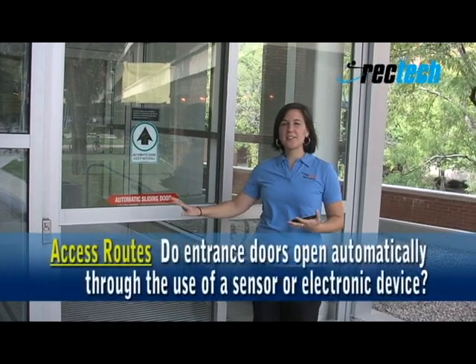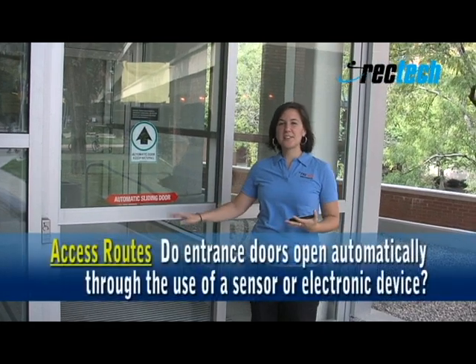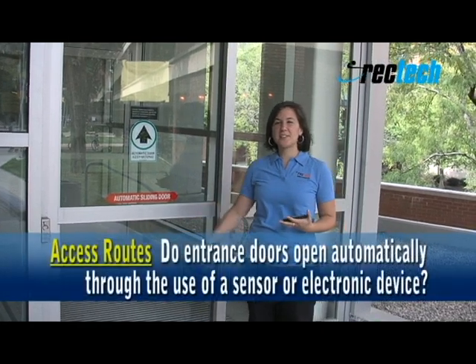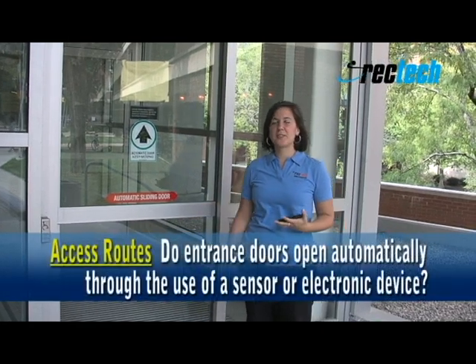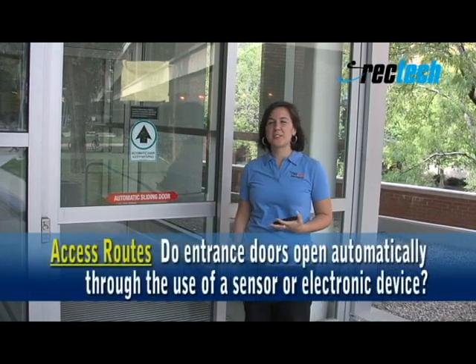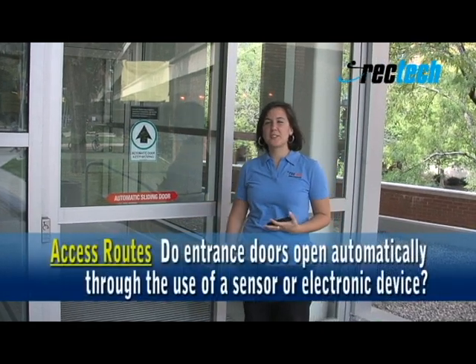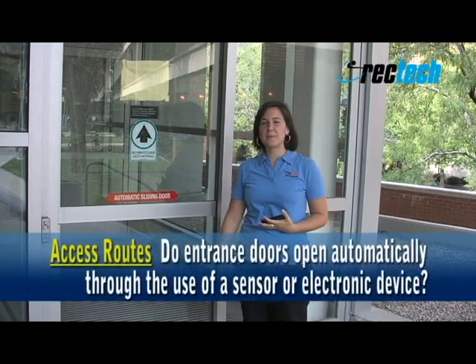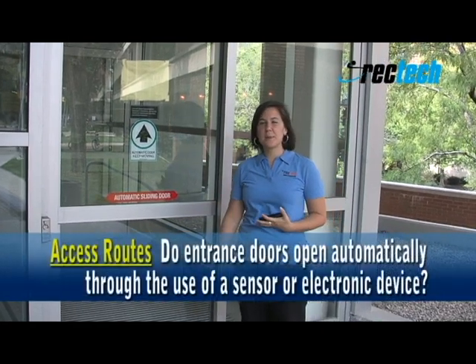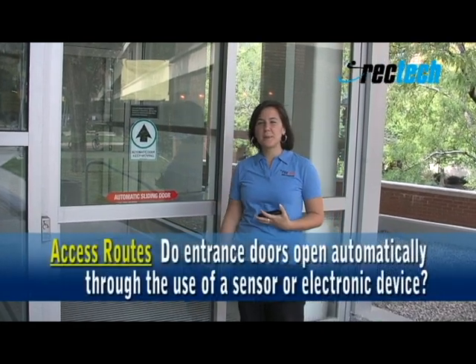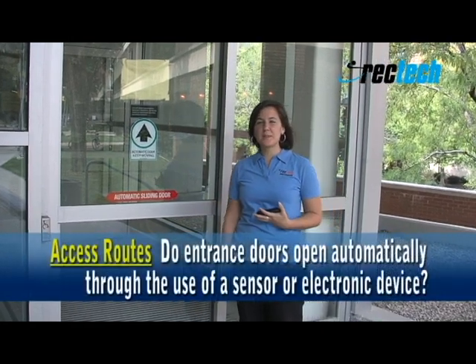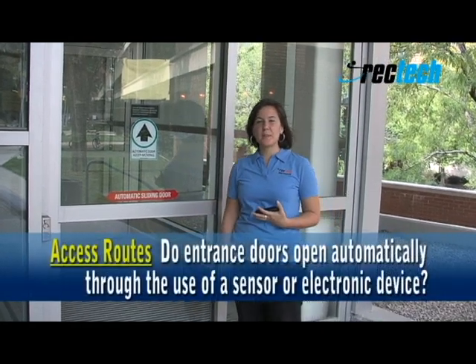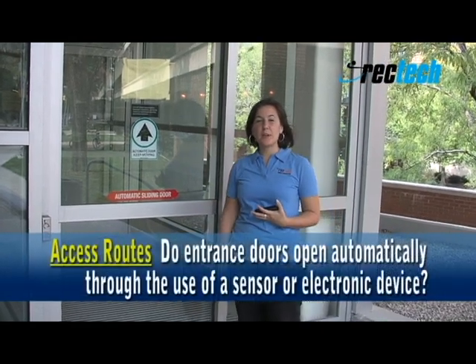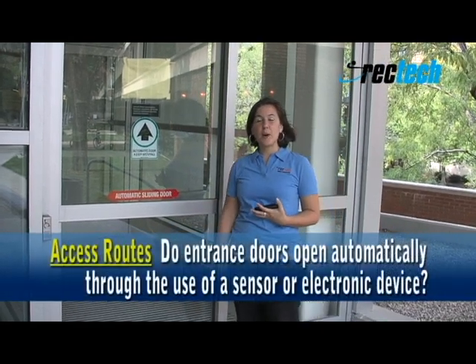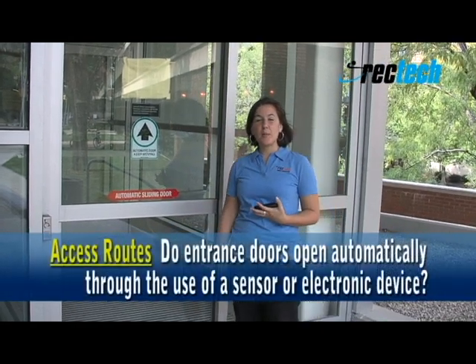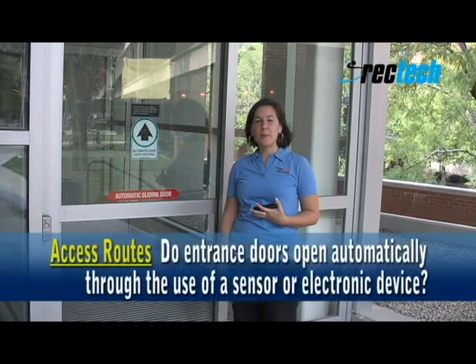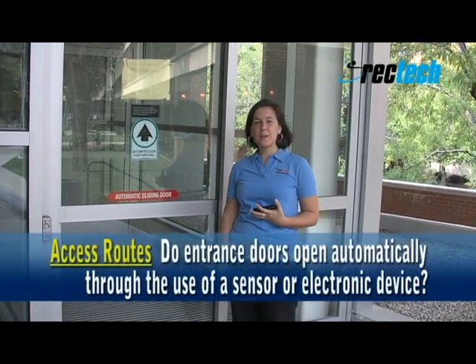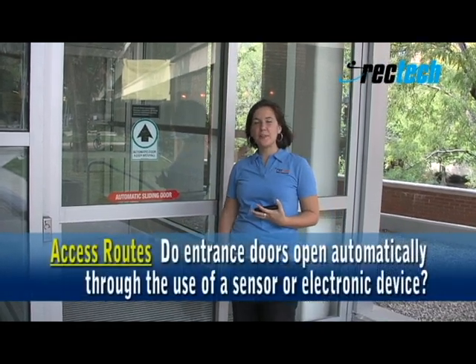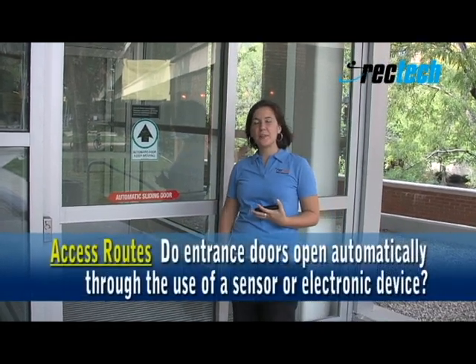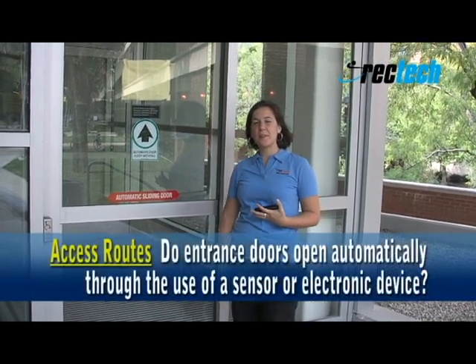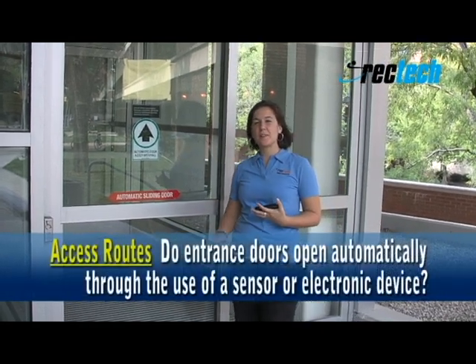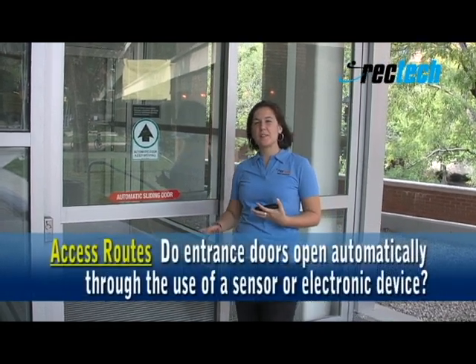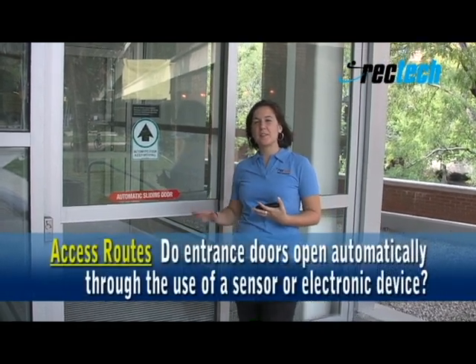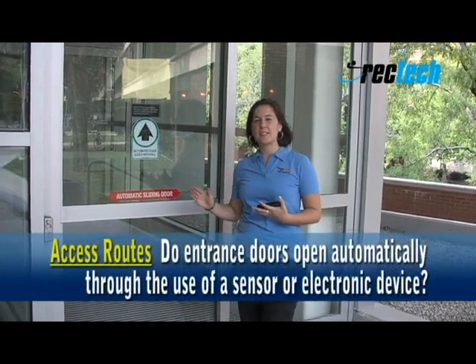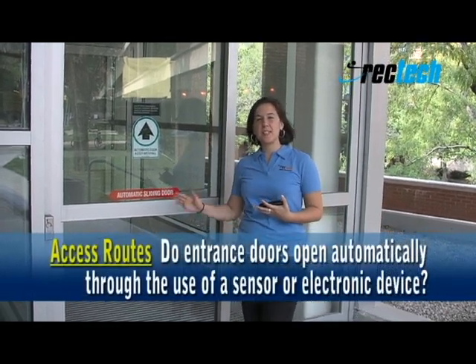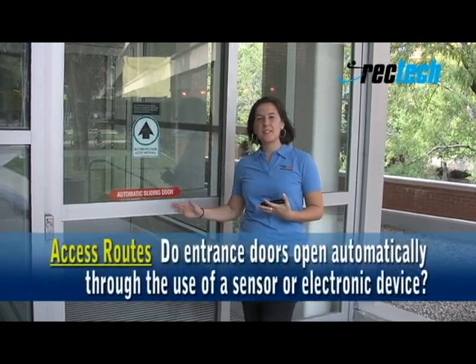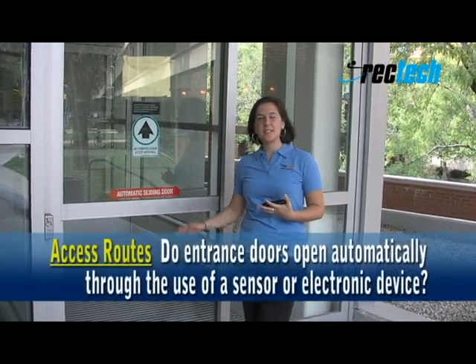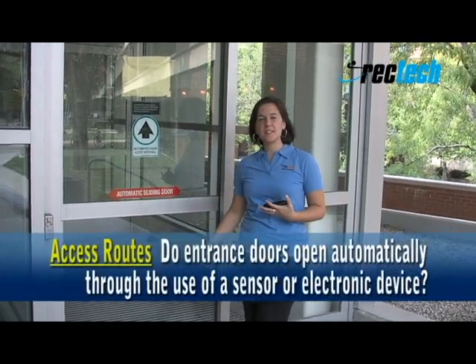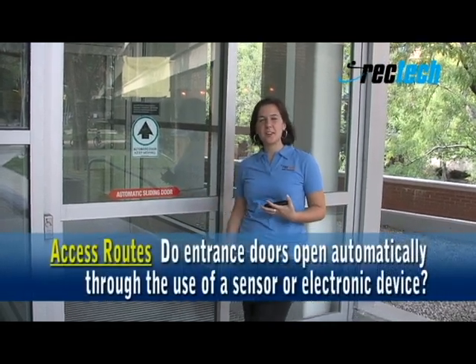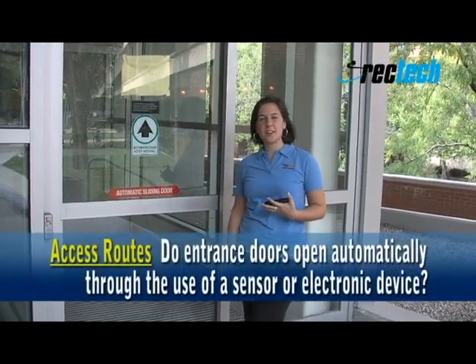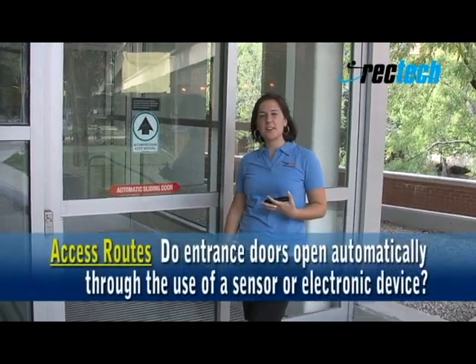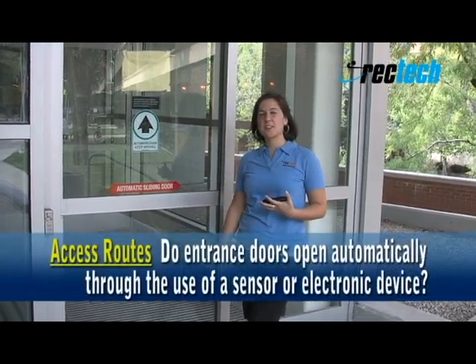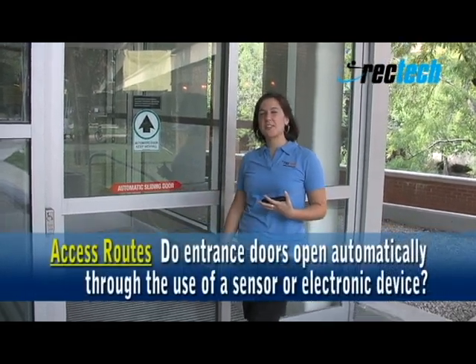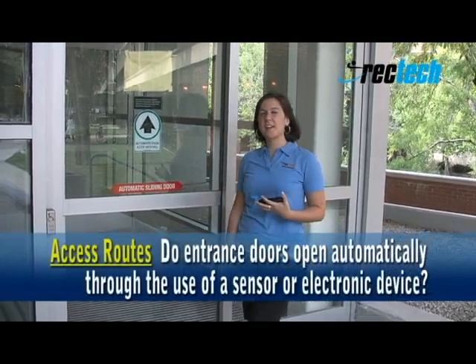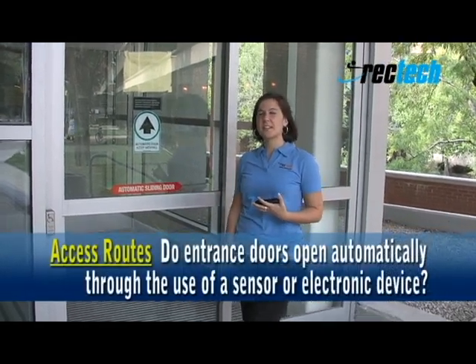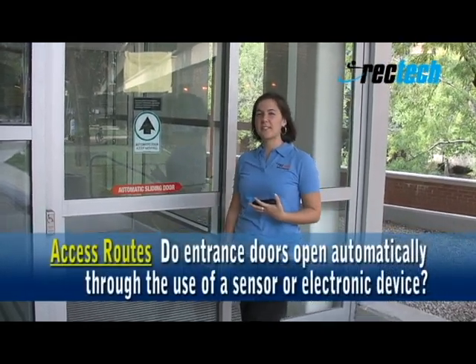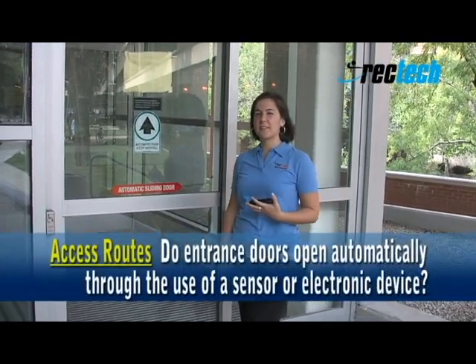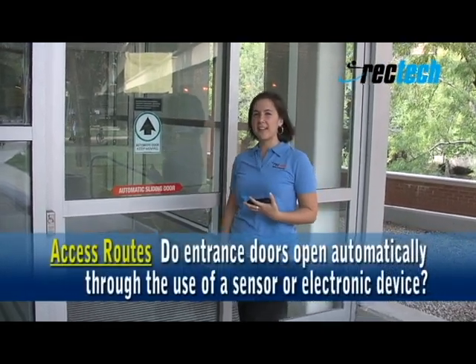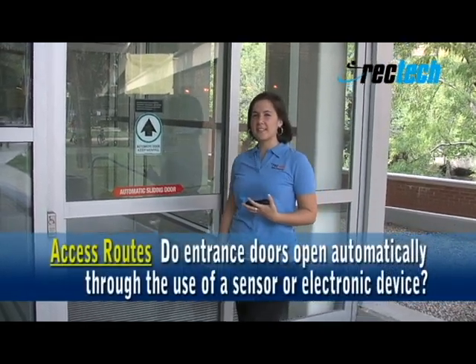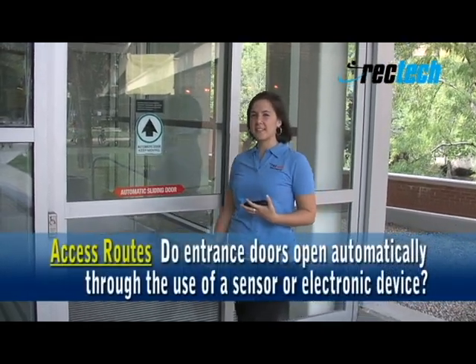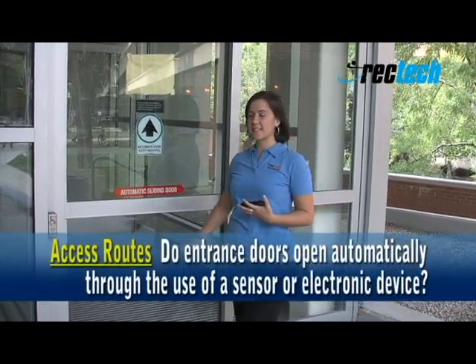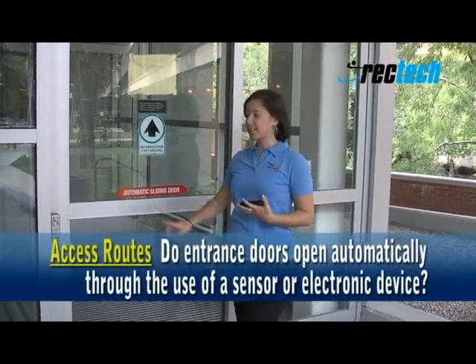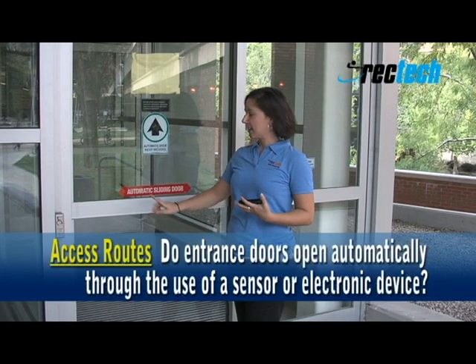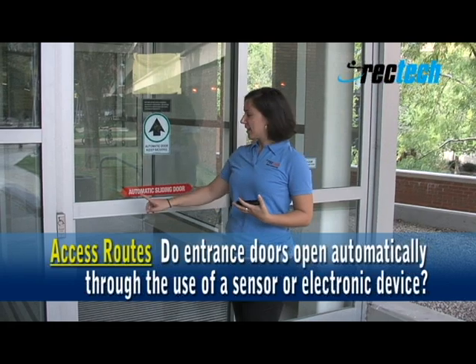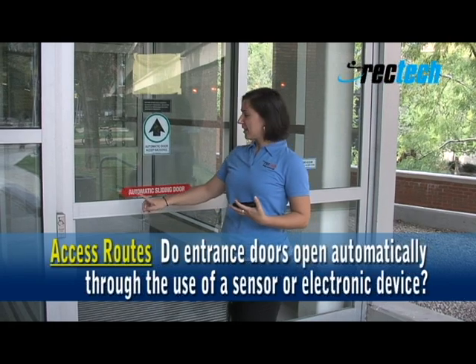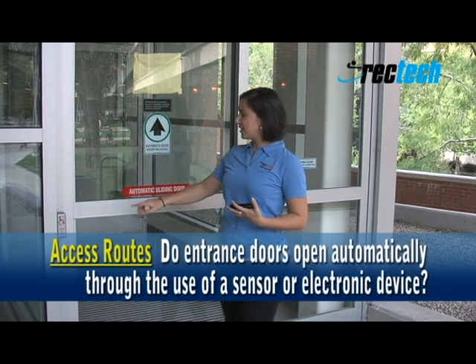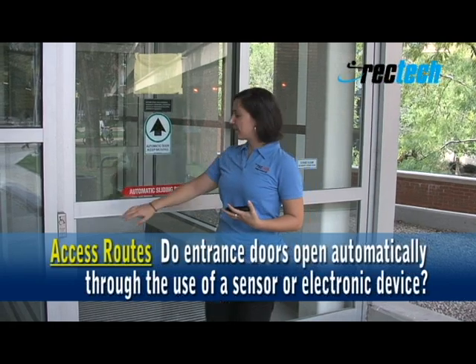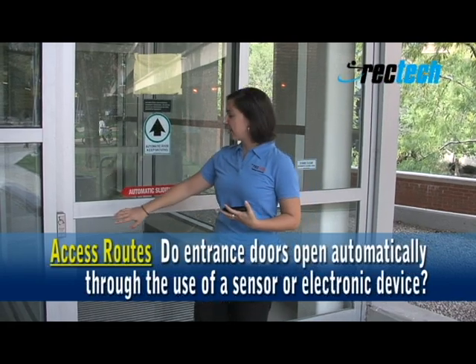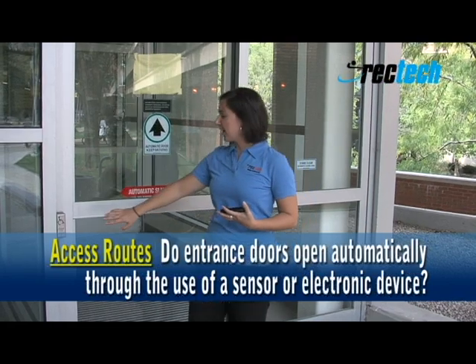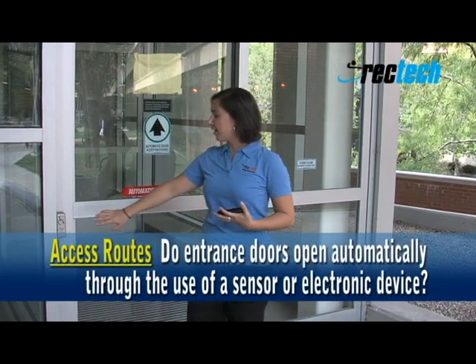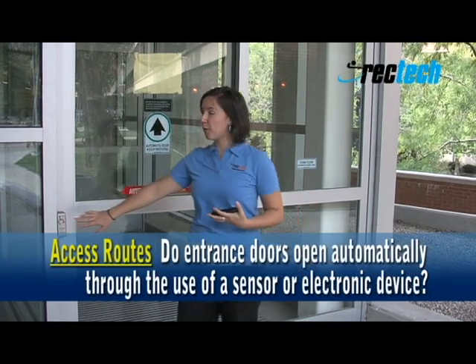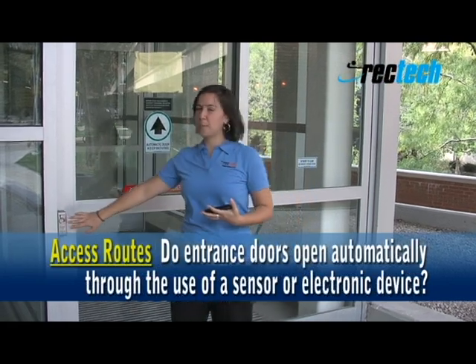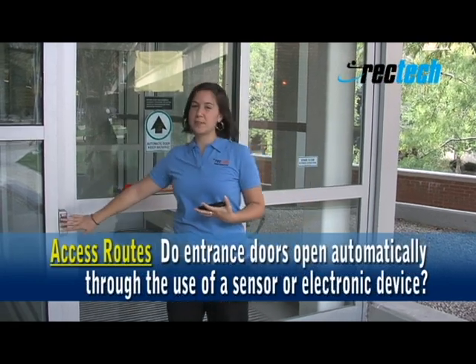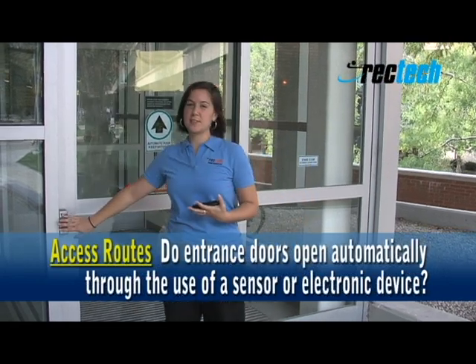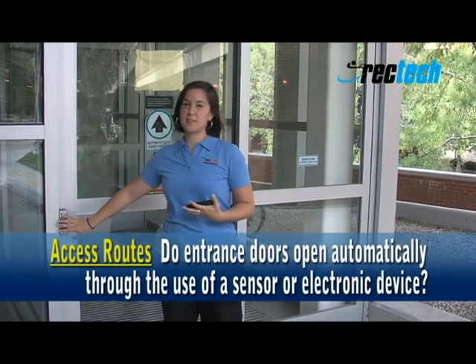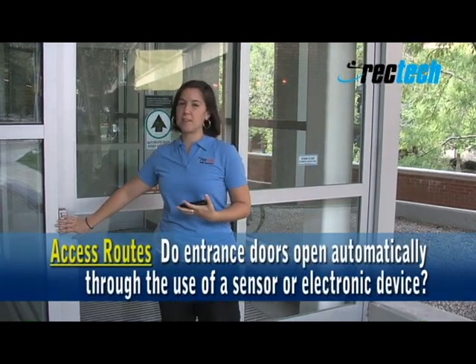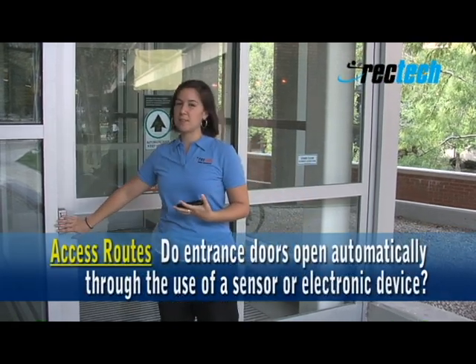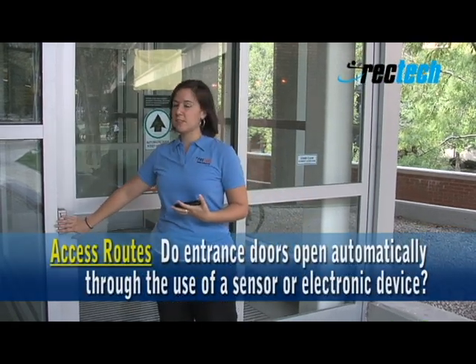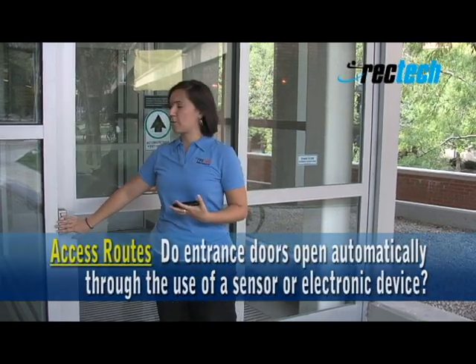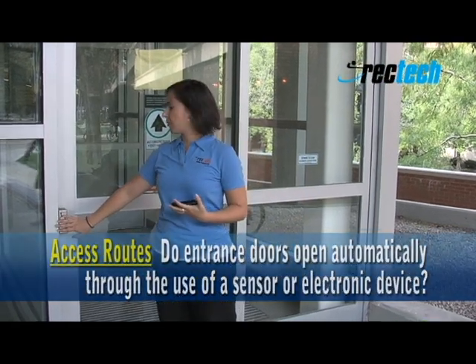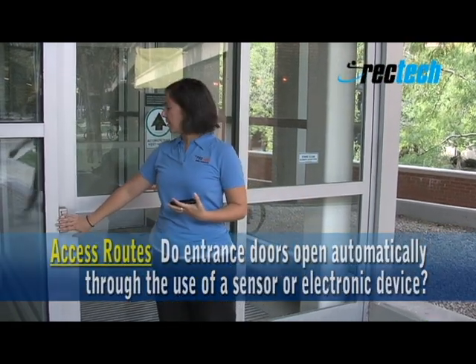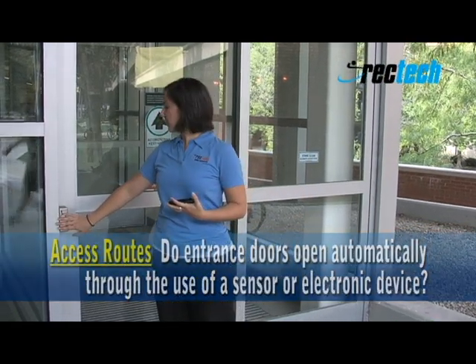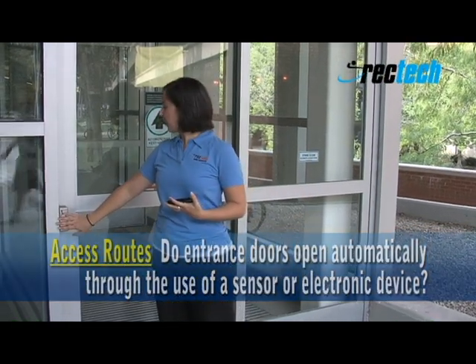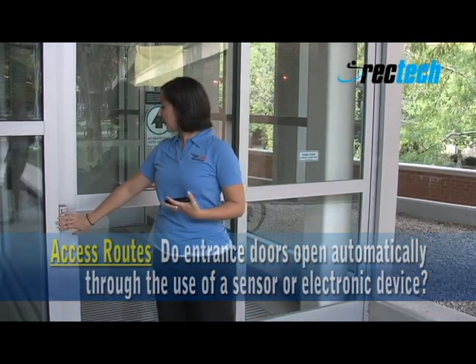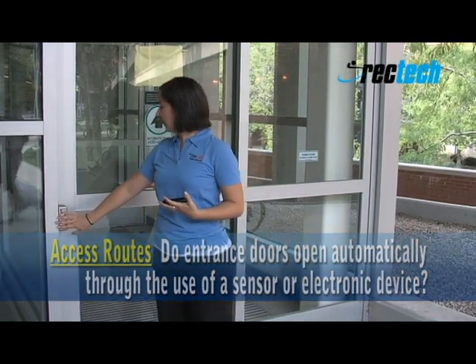Entrance doors should be able to be opened through the use of a sensor or an electronic device. This one here opens through the use of a push button.